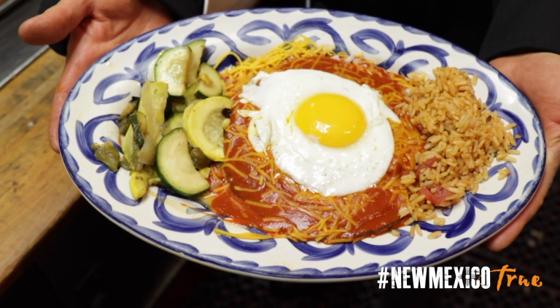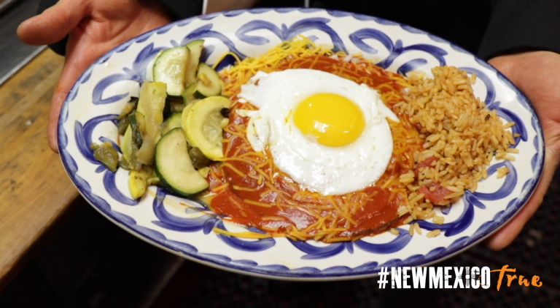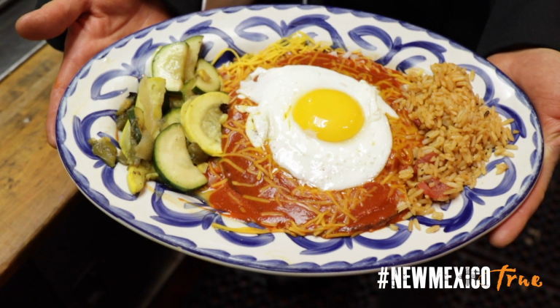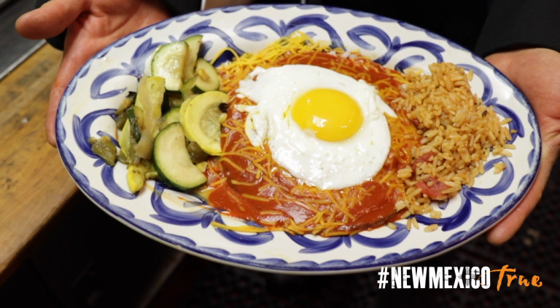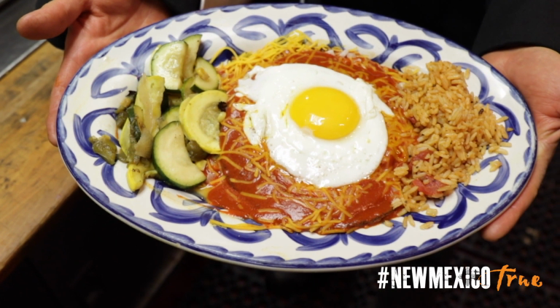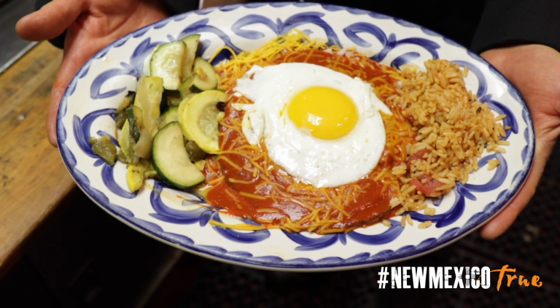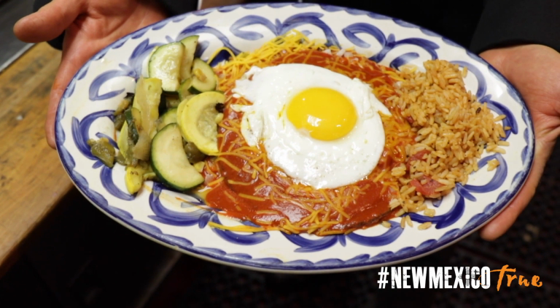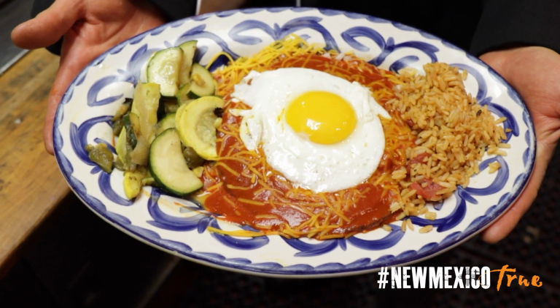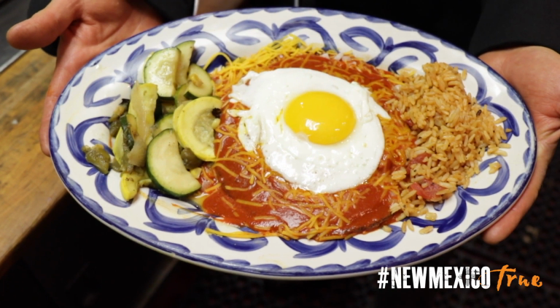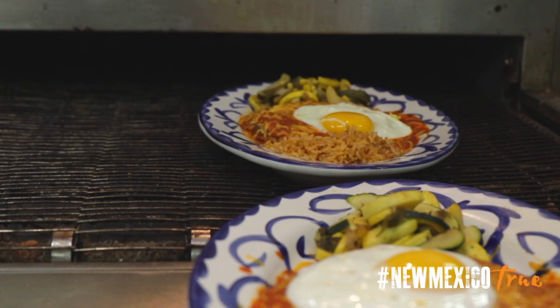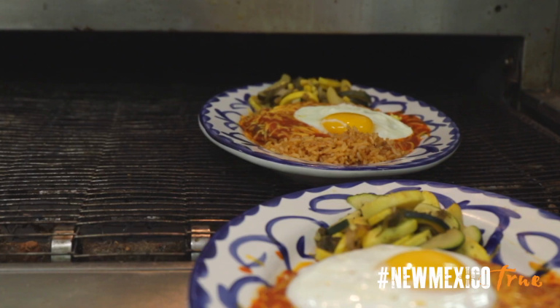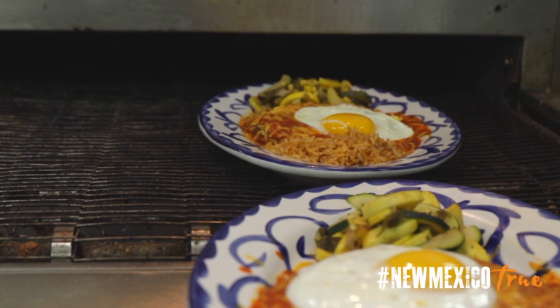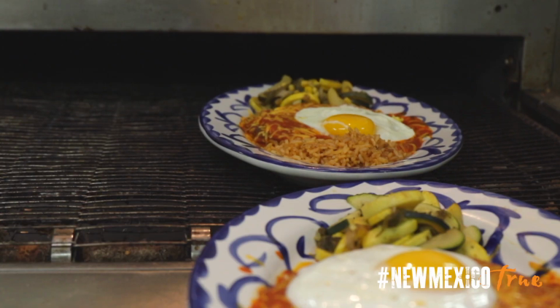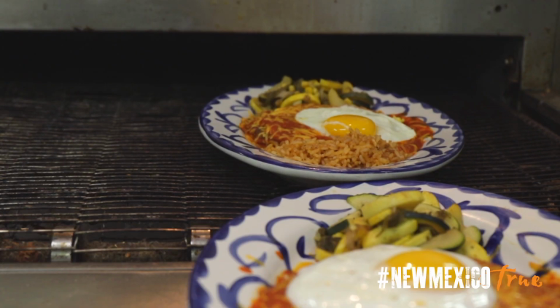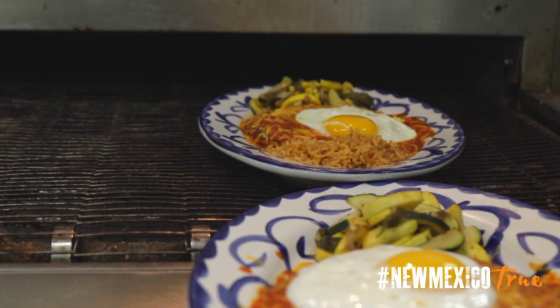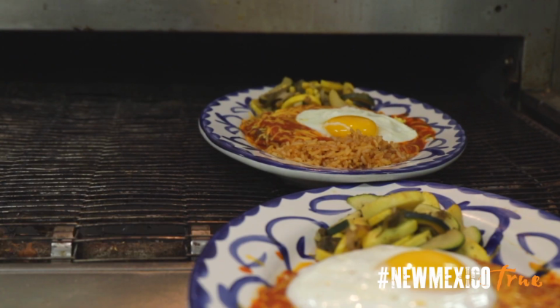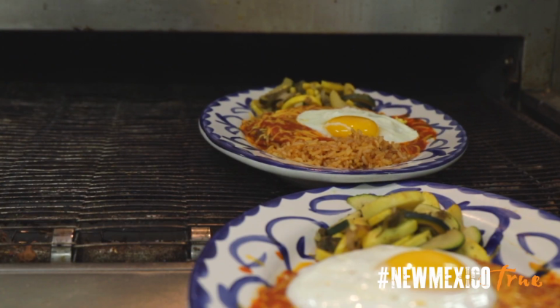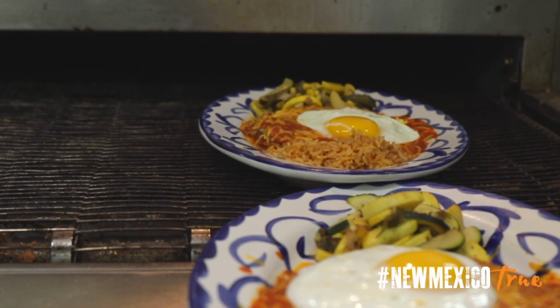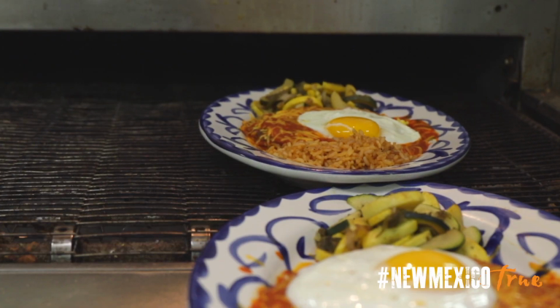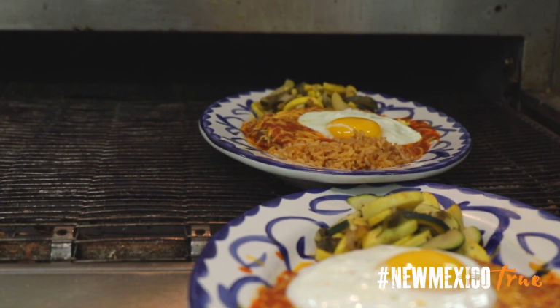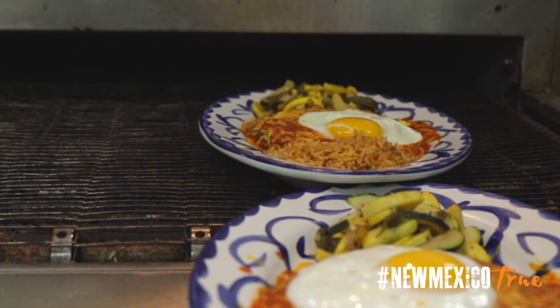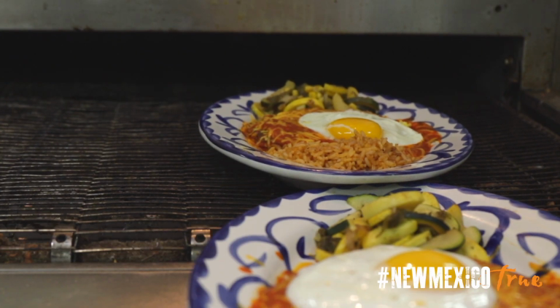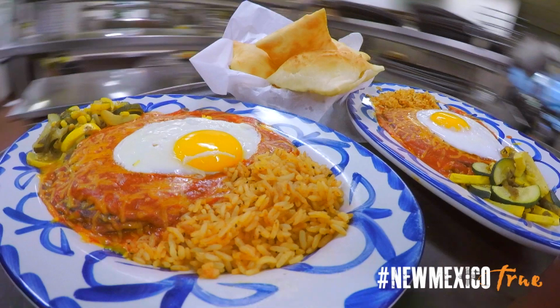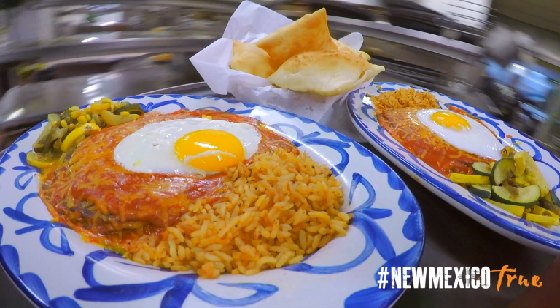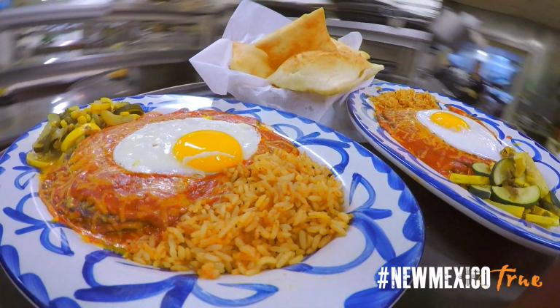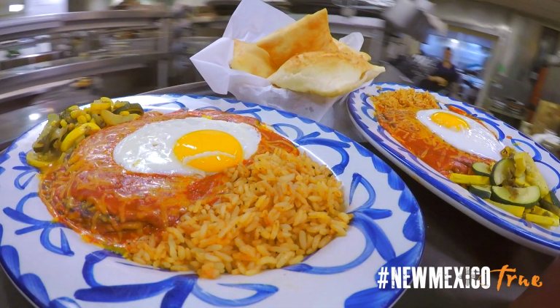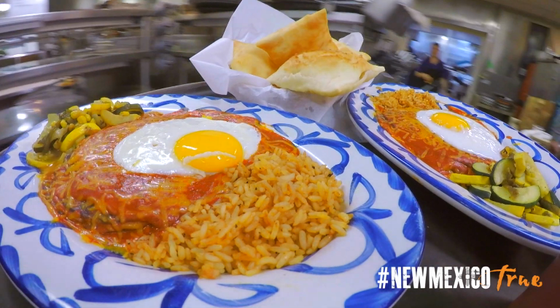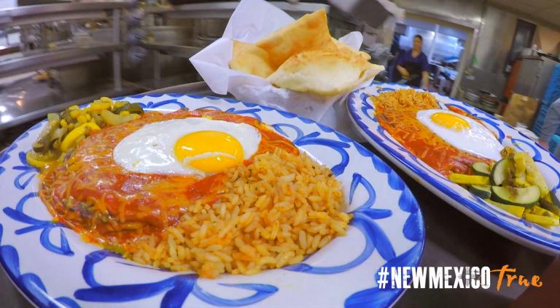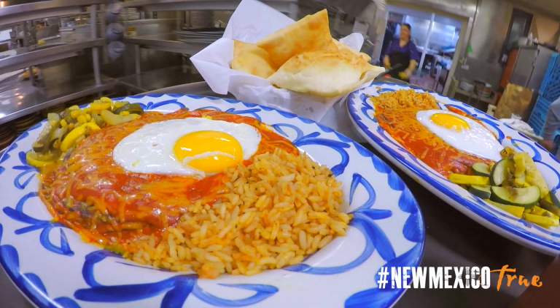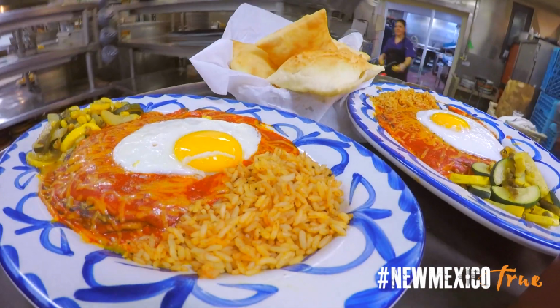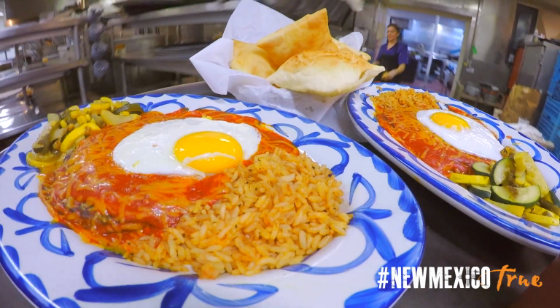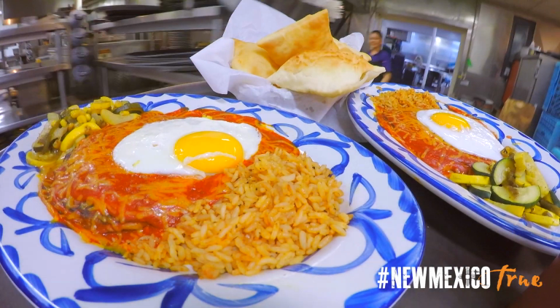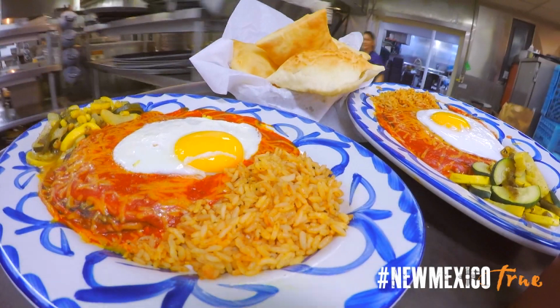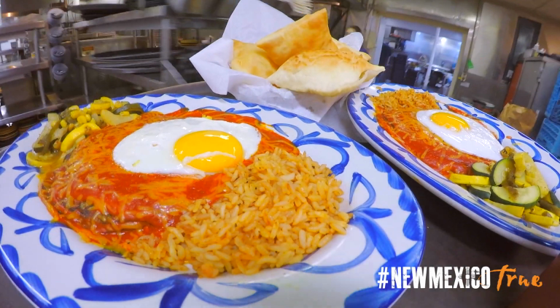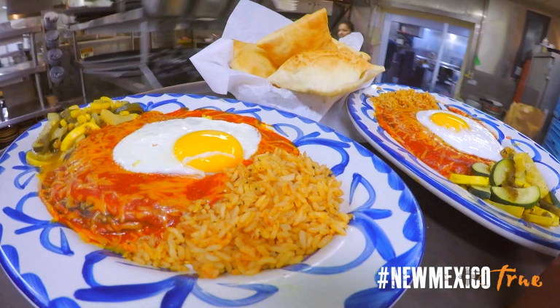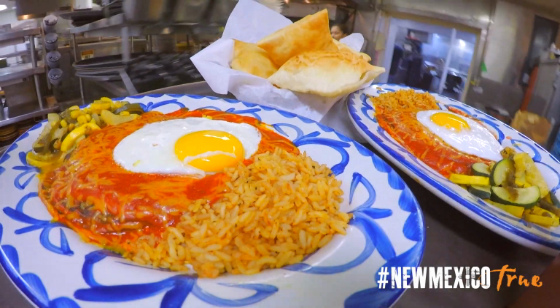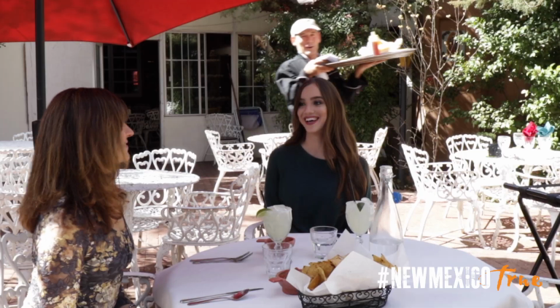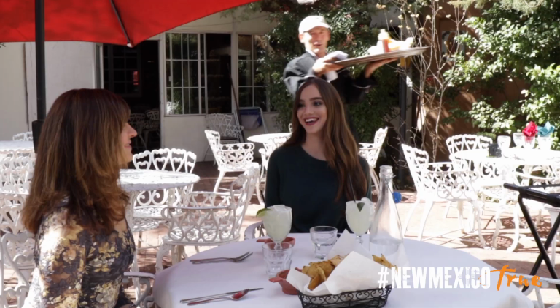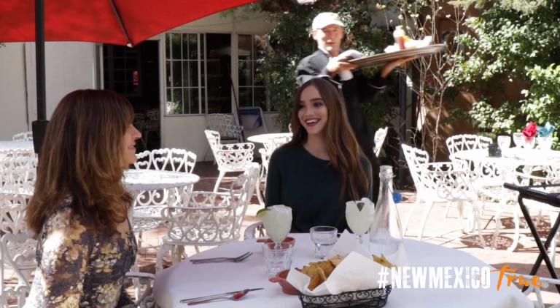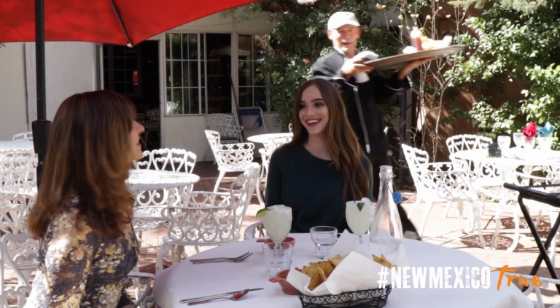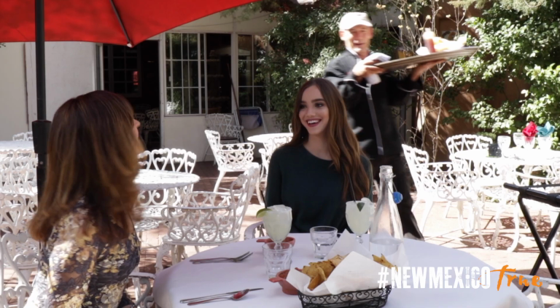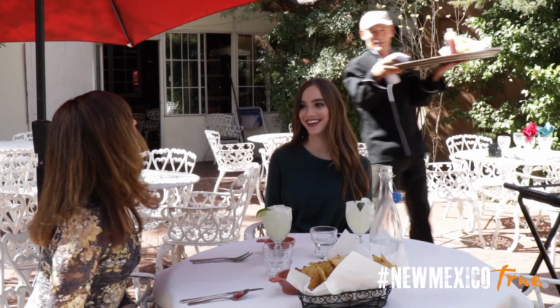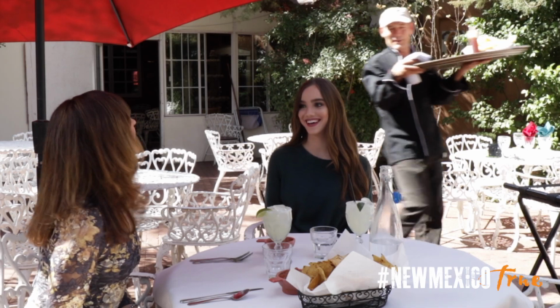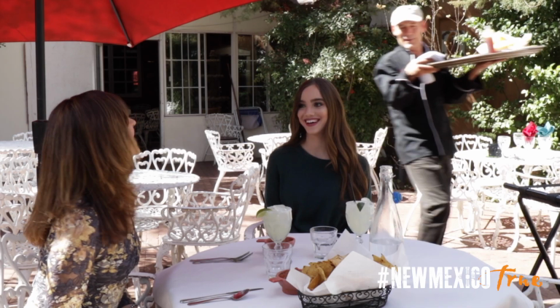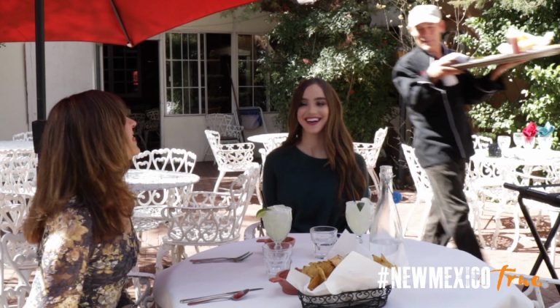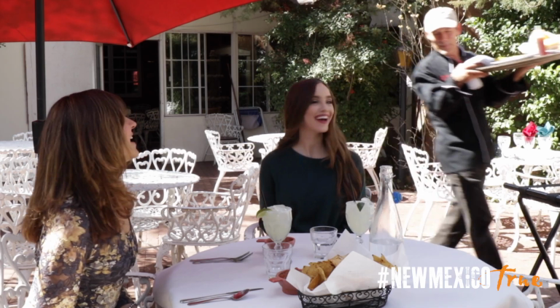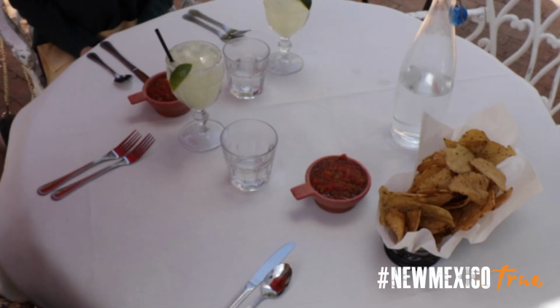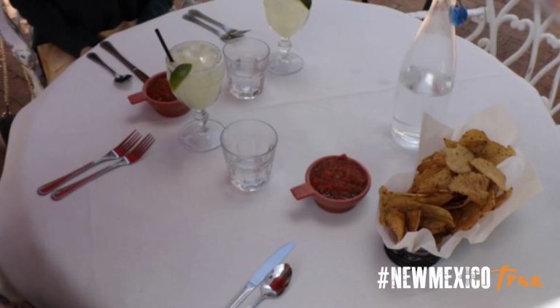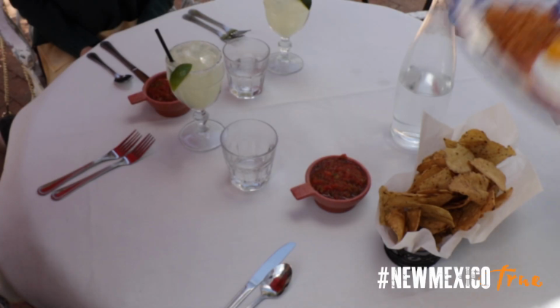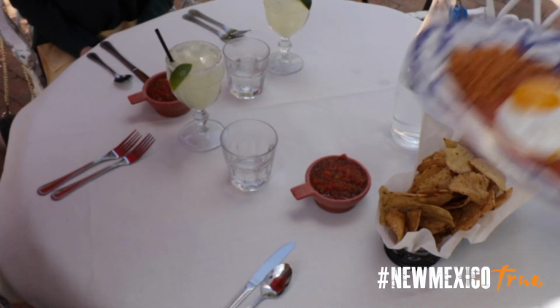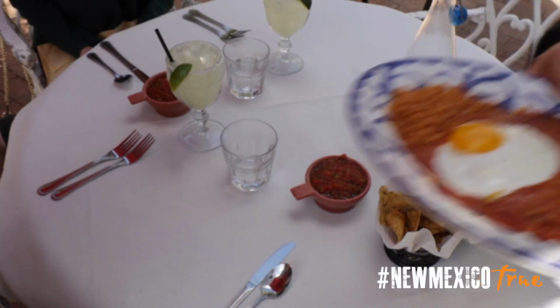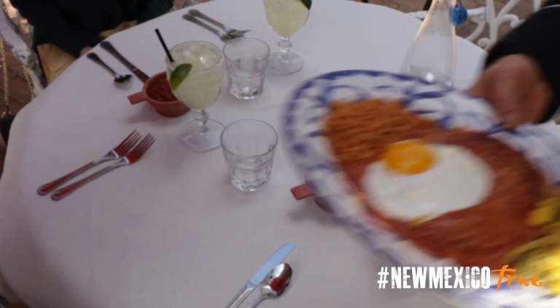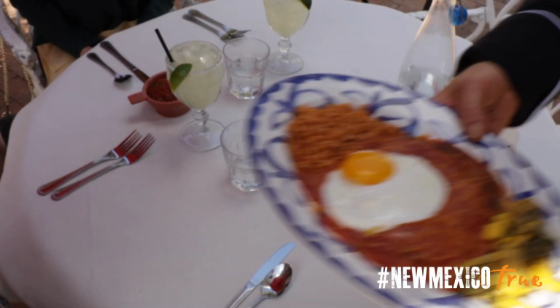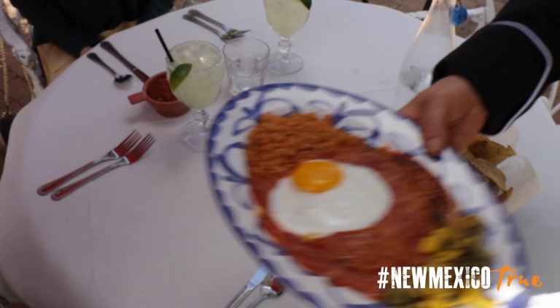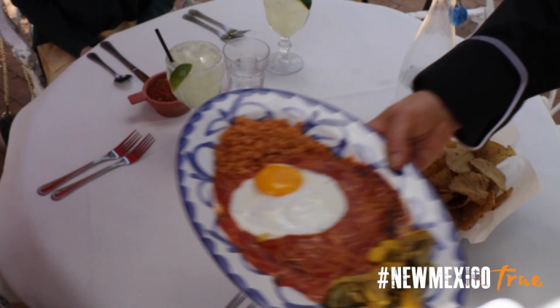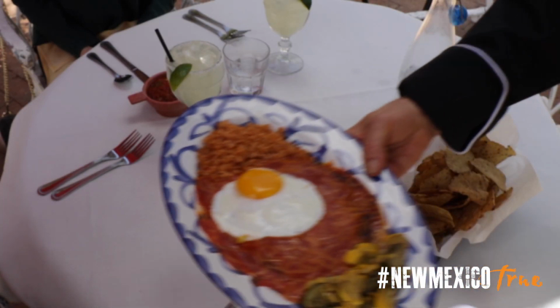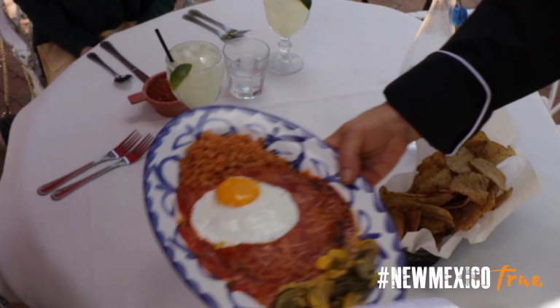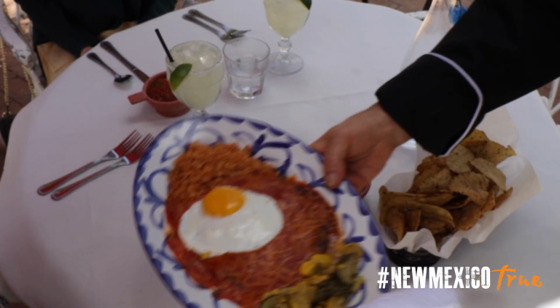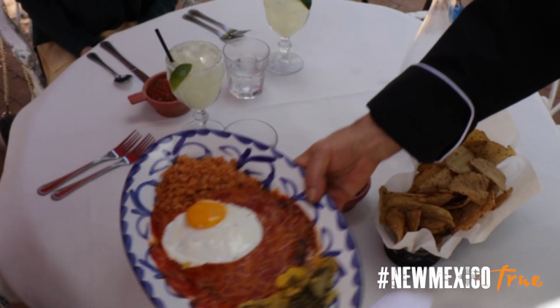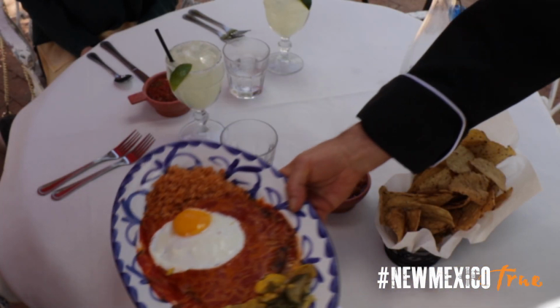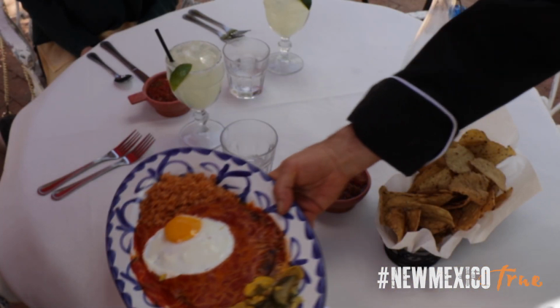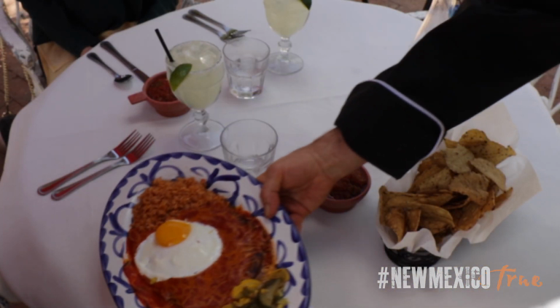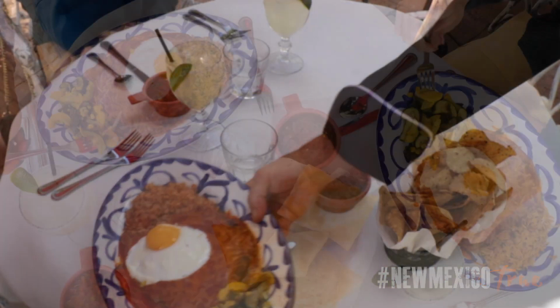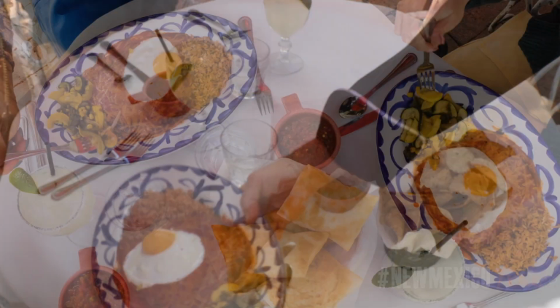You have red chili, you've got a corn tortilla, you've got cheese and onions, and then you put an egg on there. And that's what New Mexican food is all about.